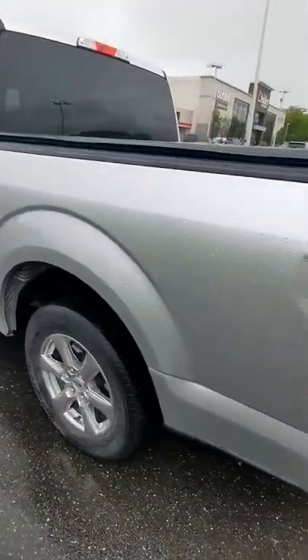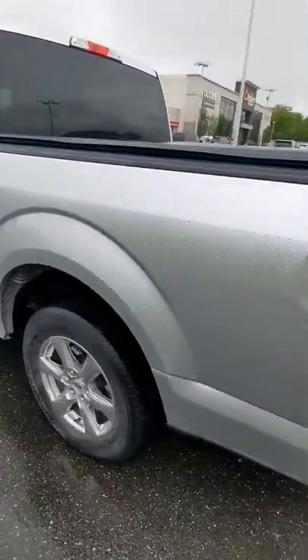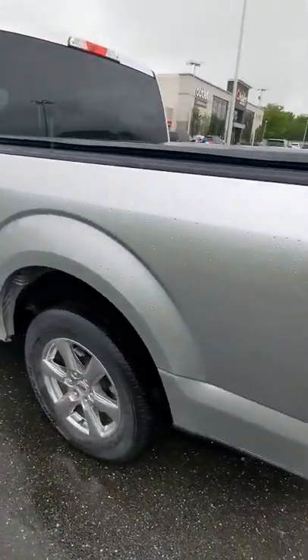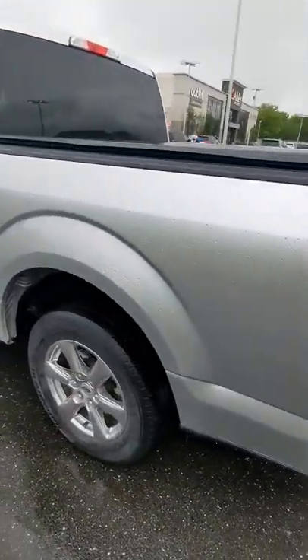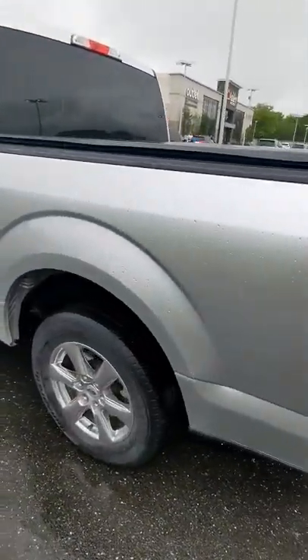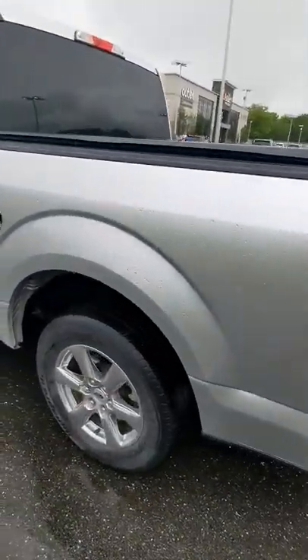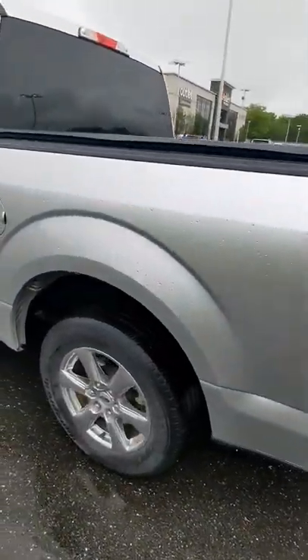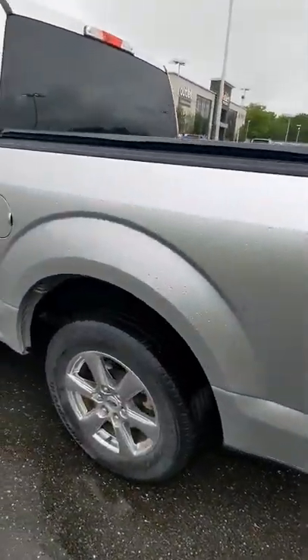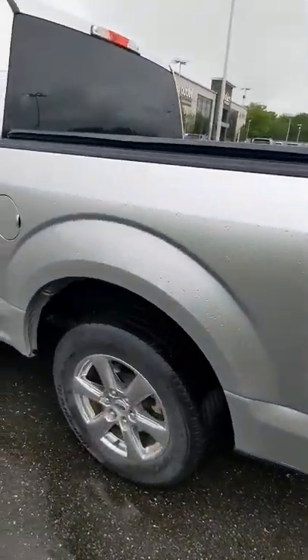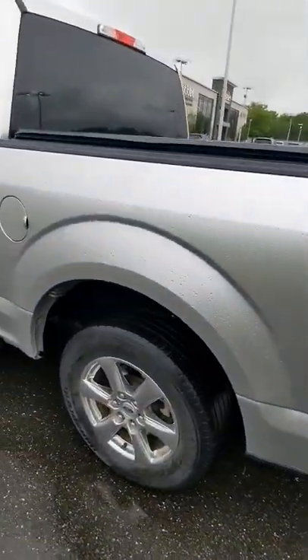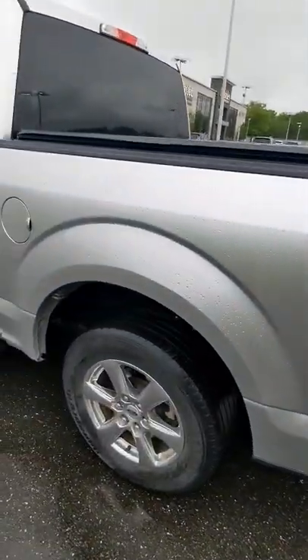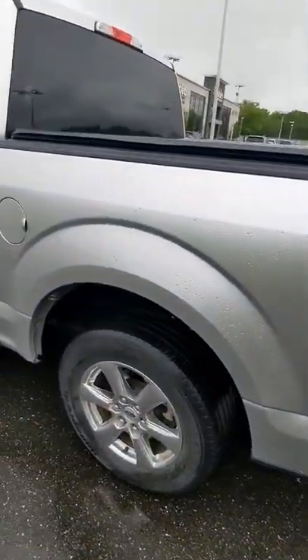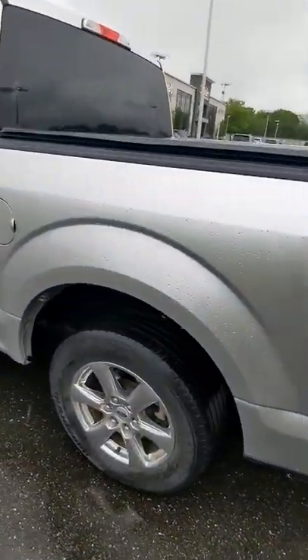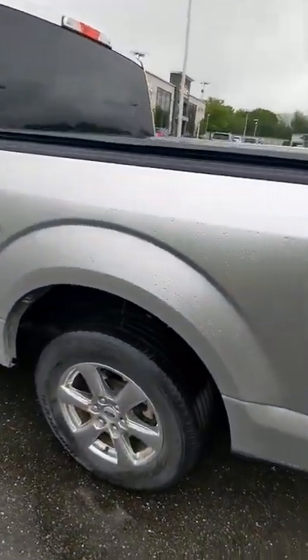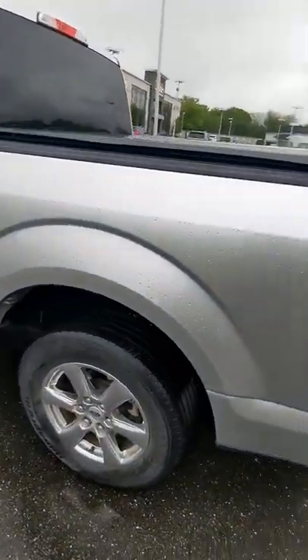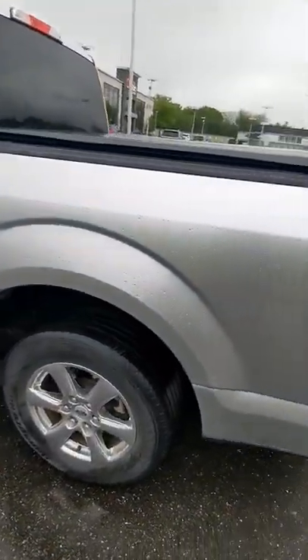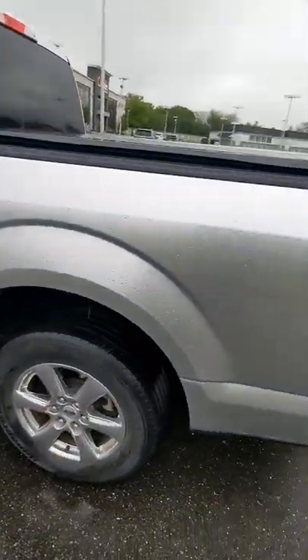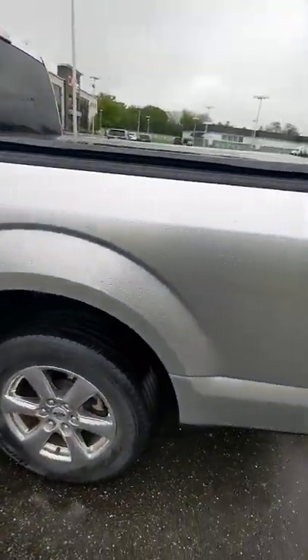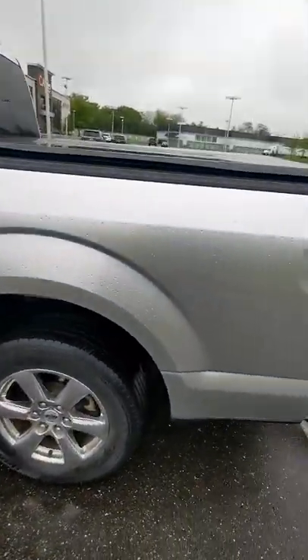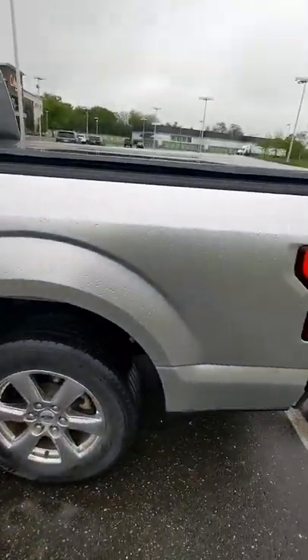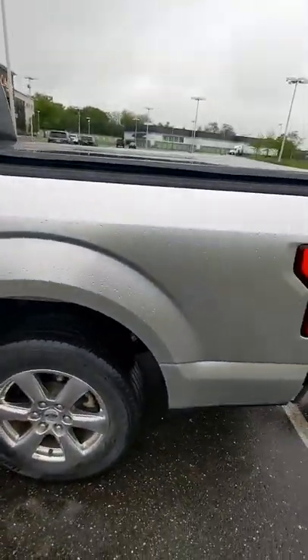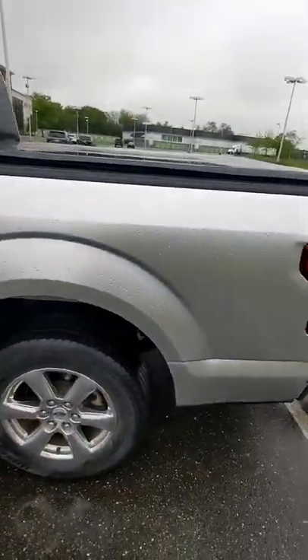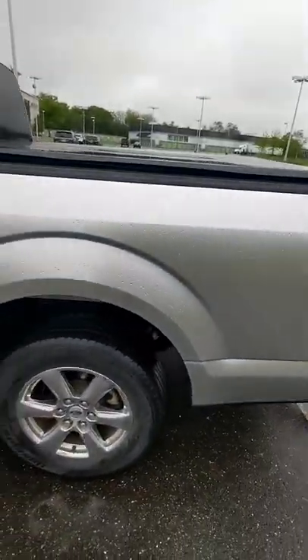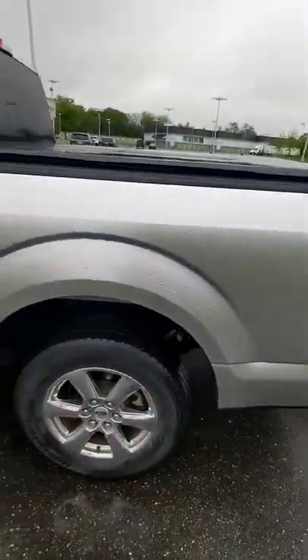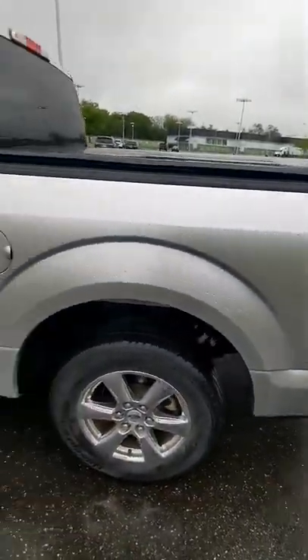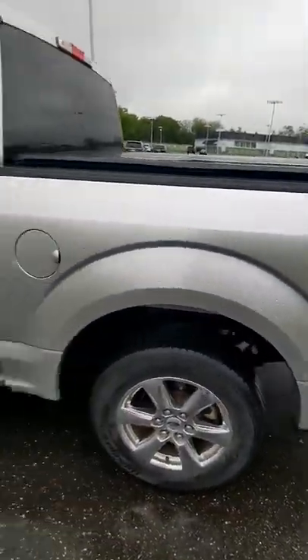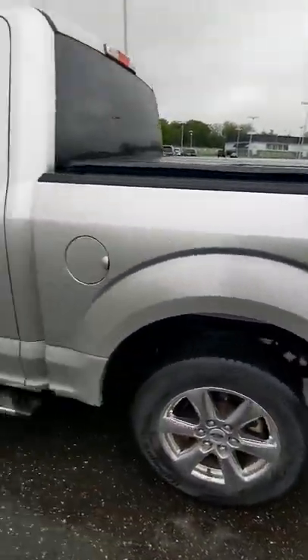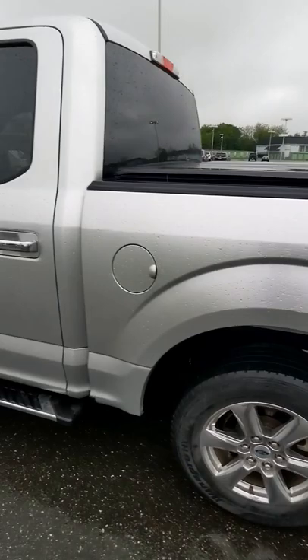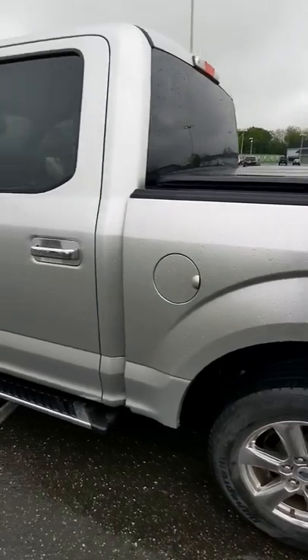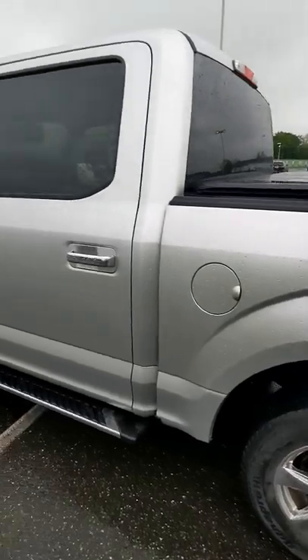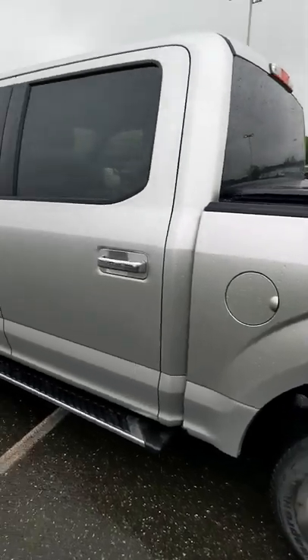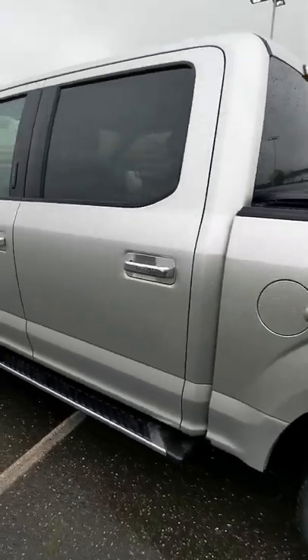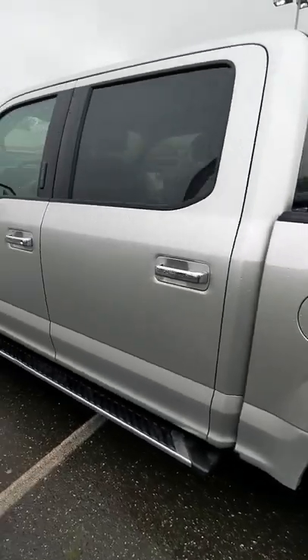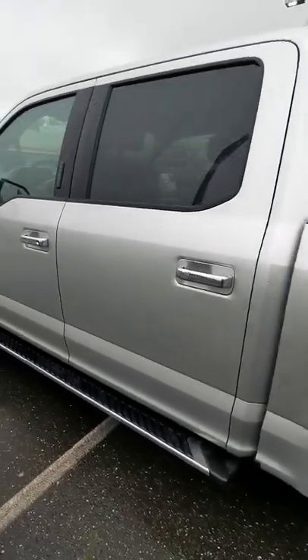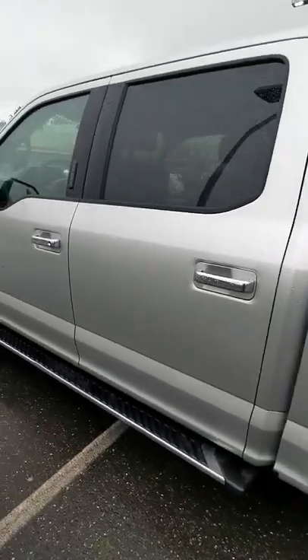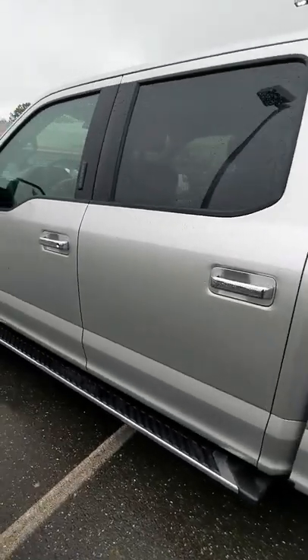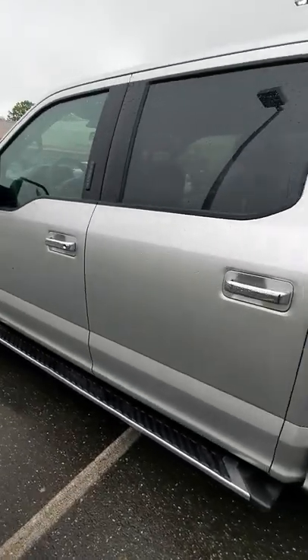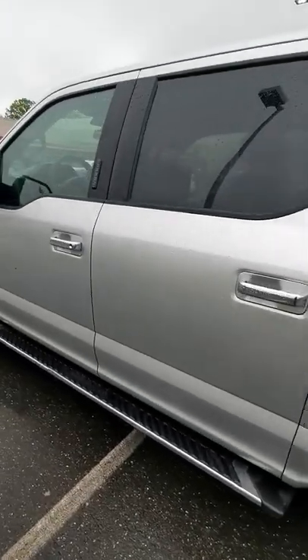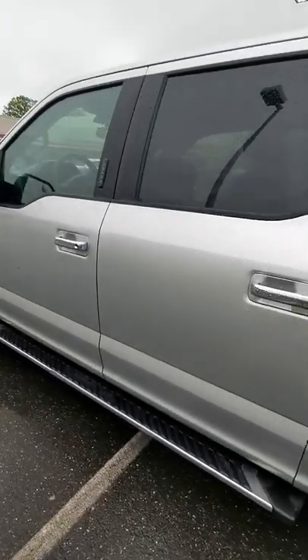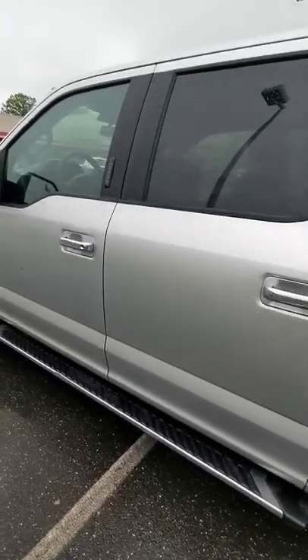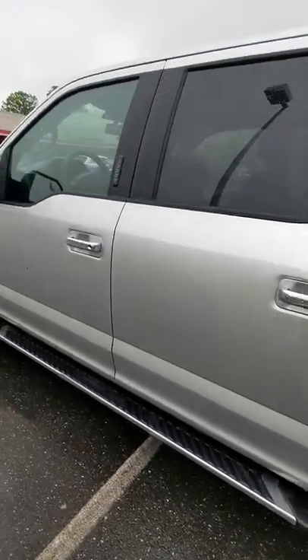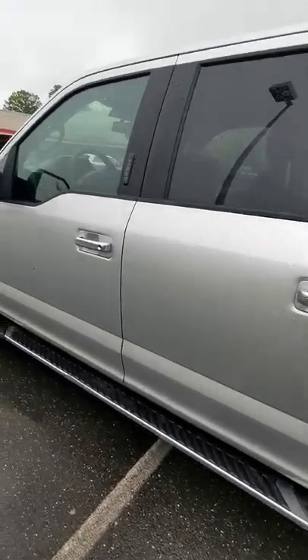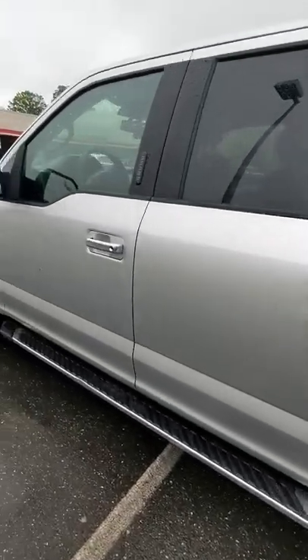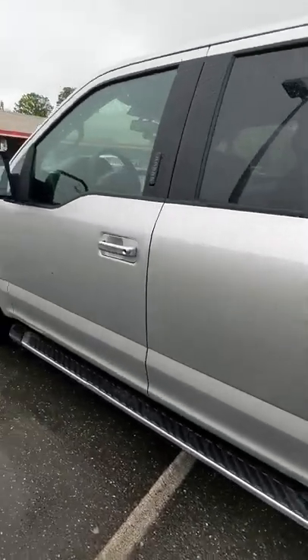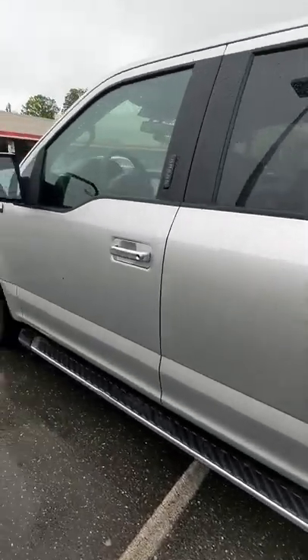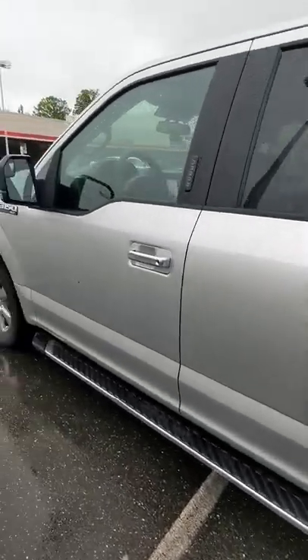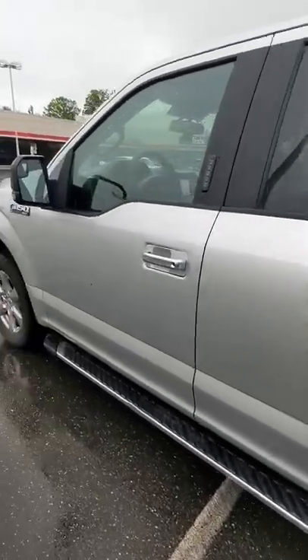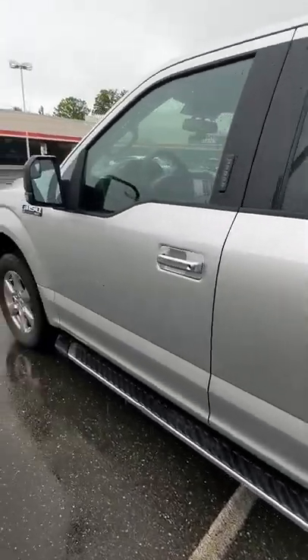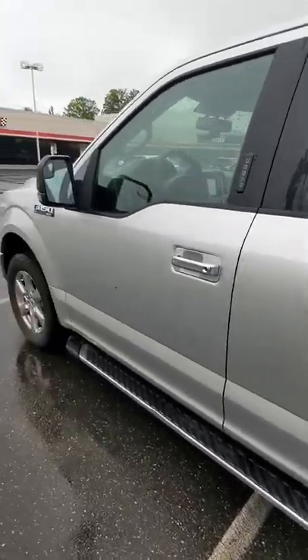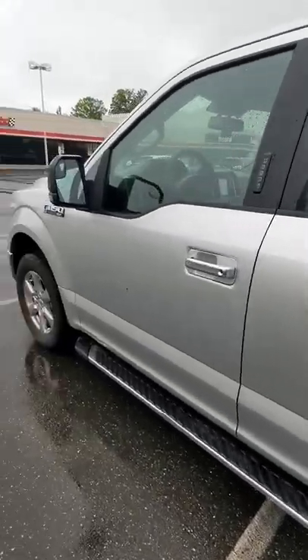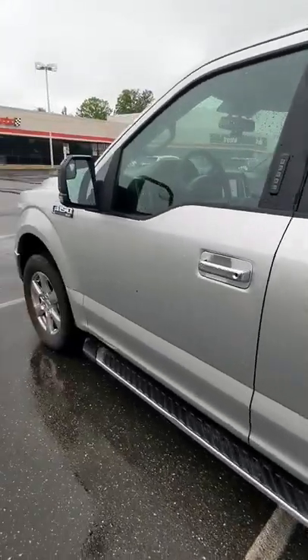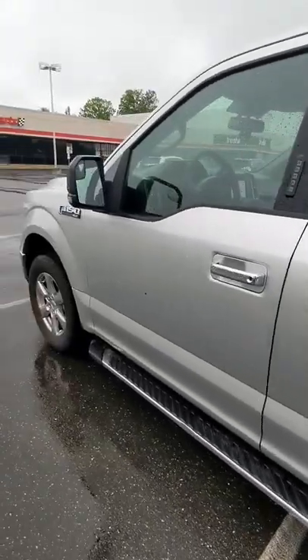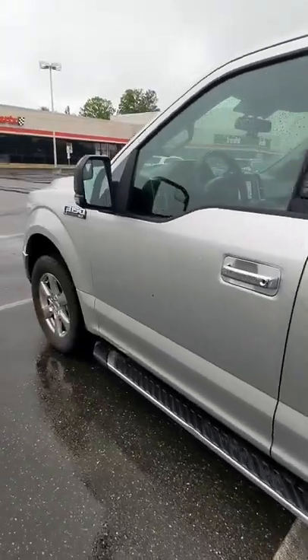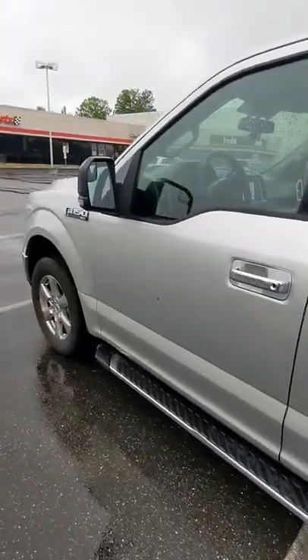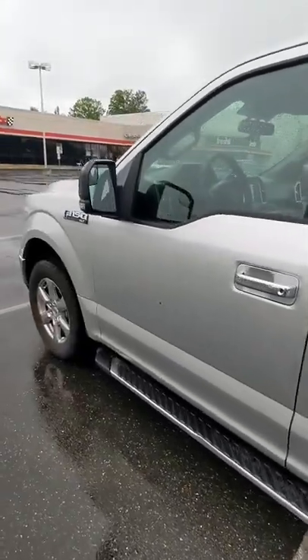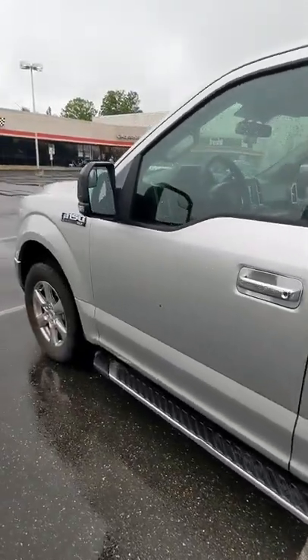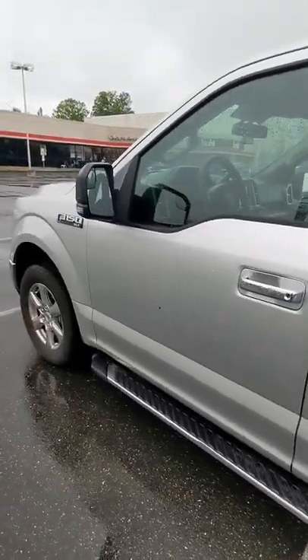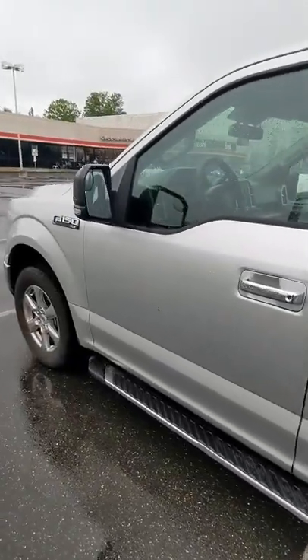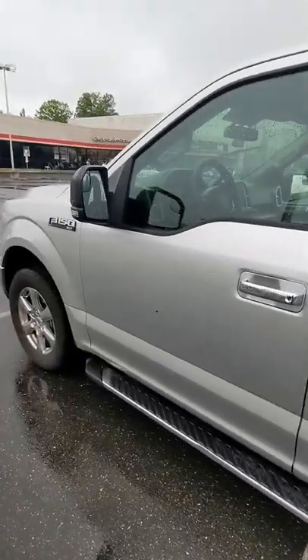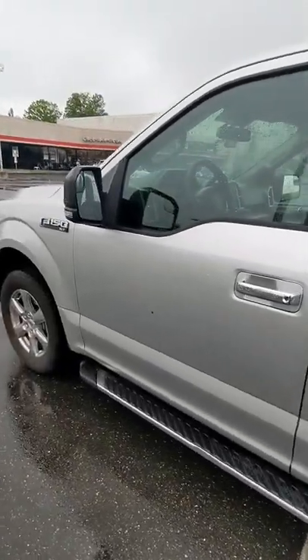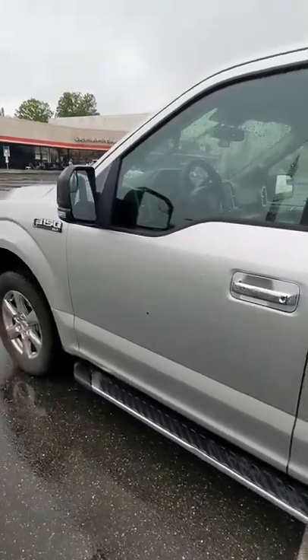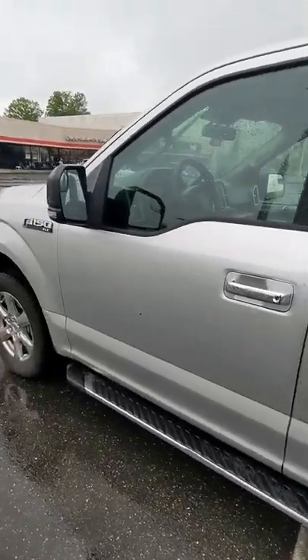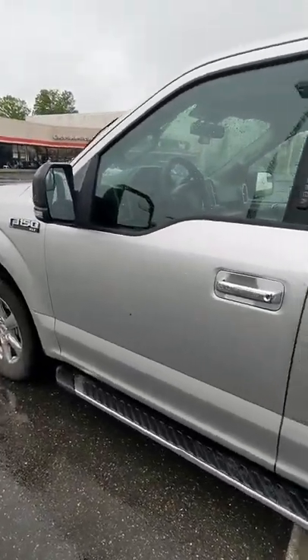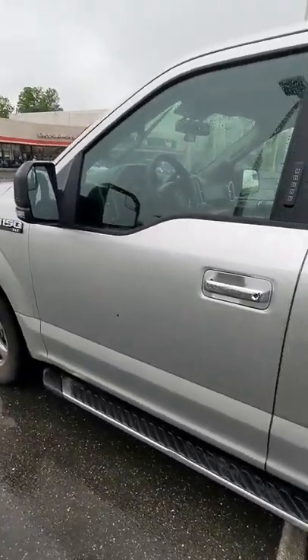It's currently being towed by this 2019 F-150 six-cylinder engine with no turbo in it, and it's handling it pretty well.